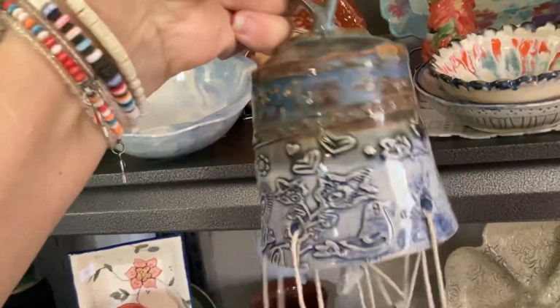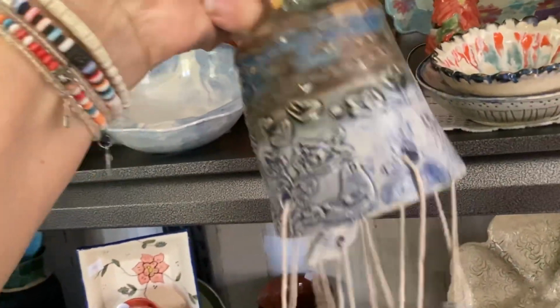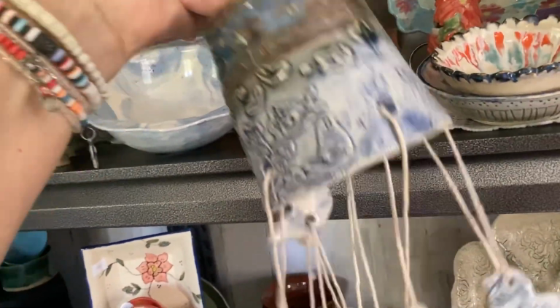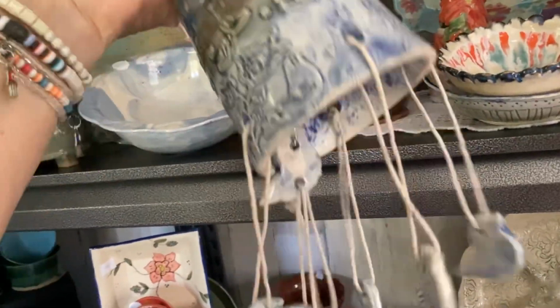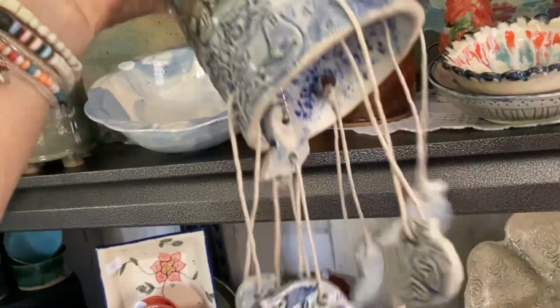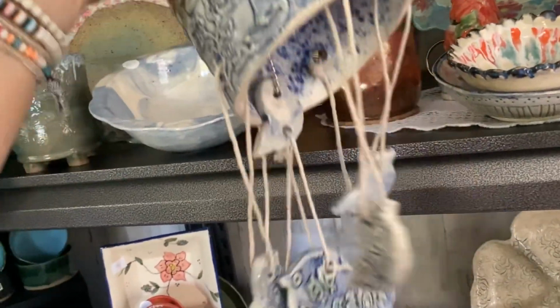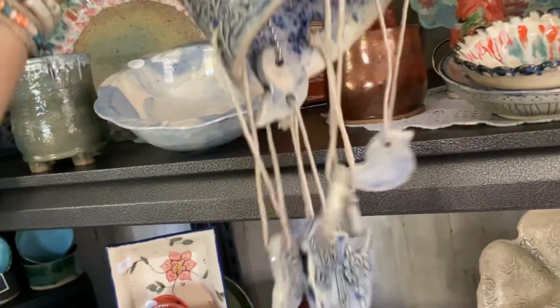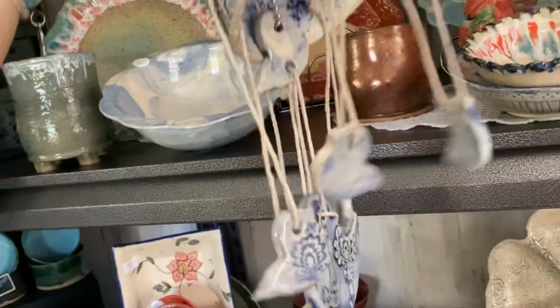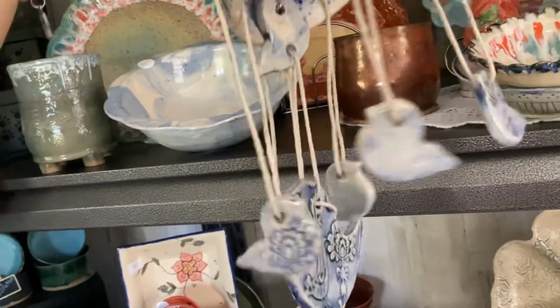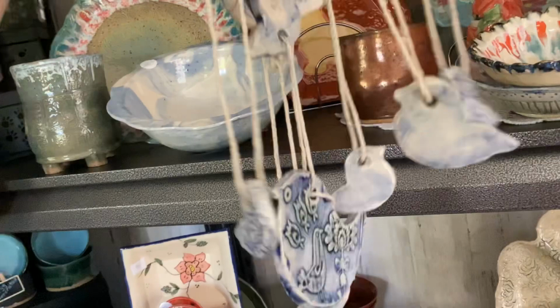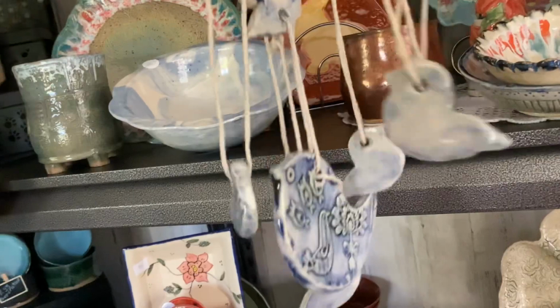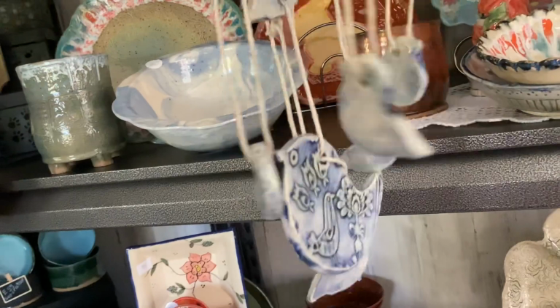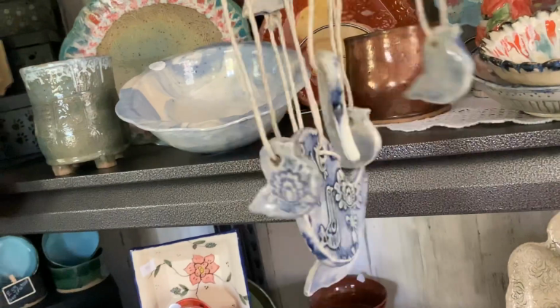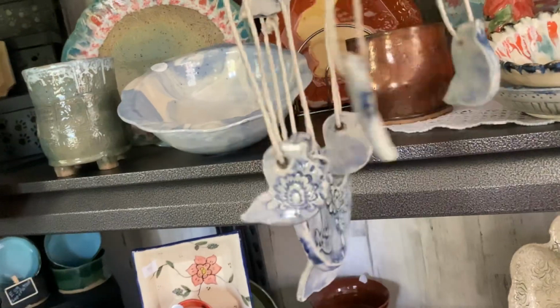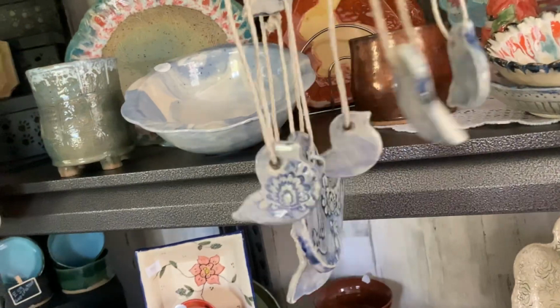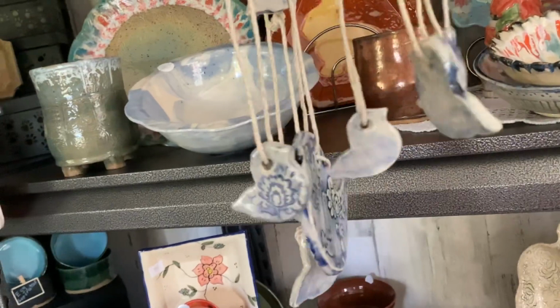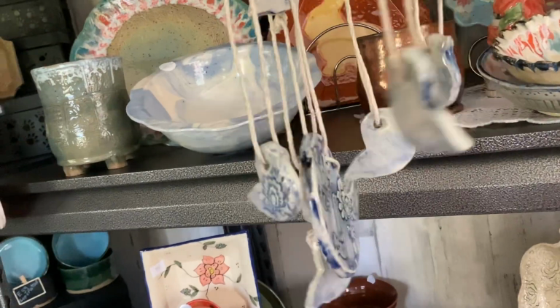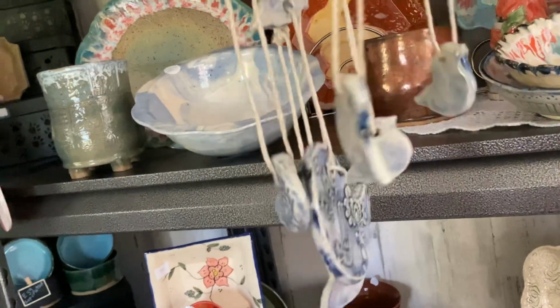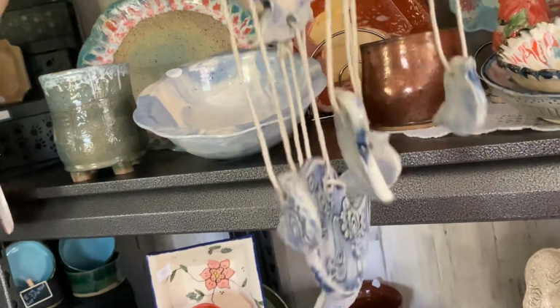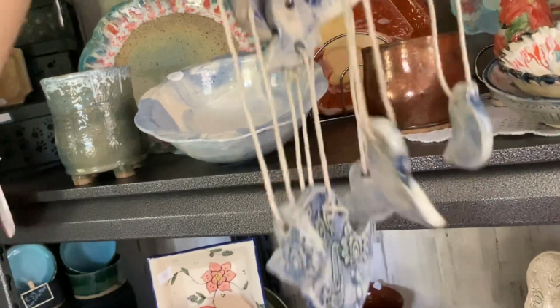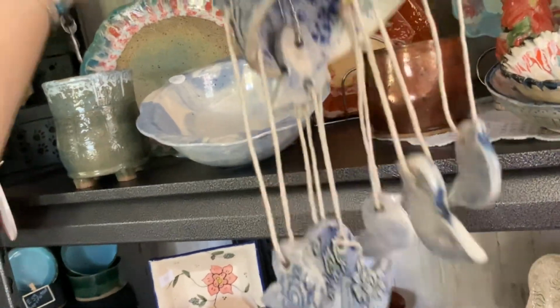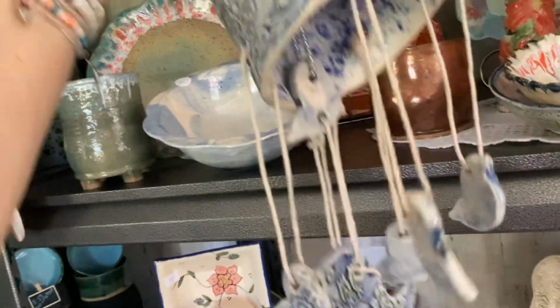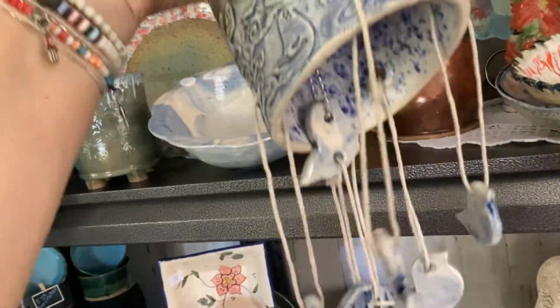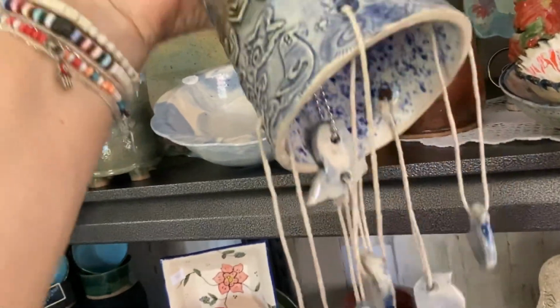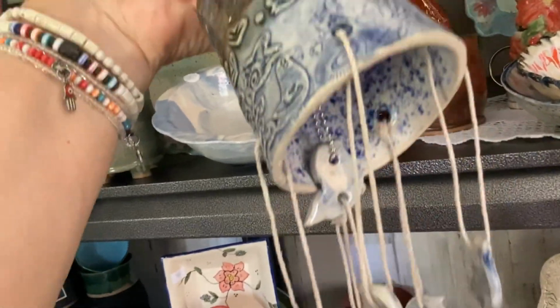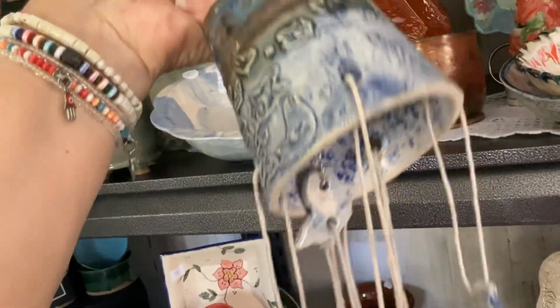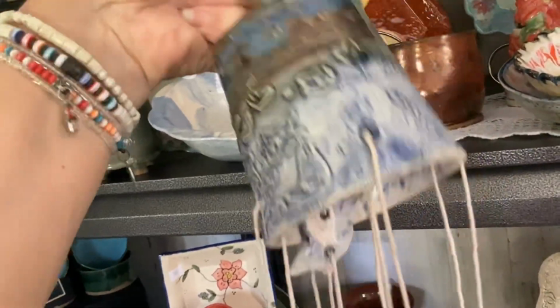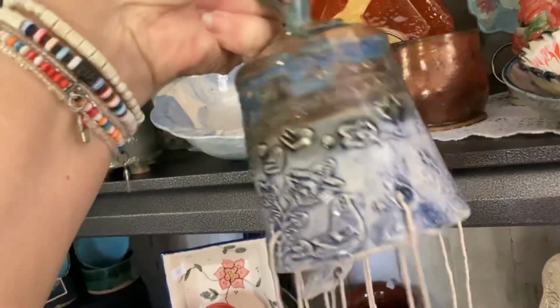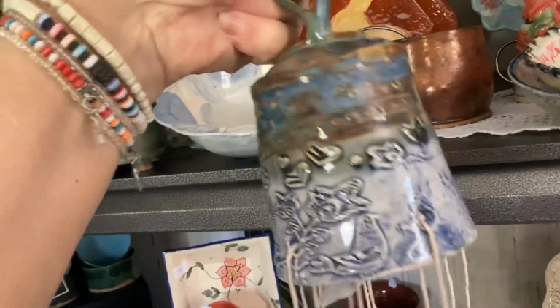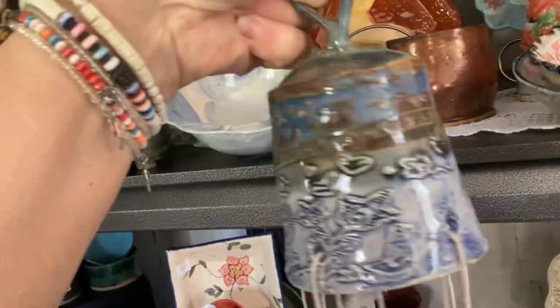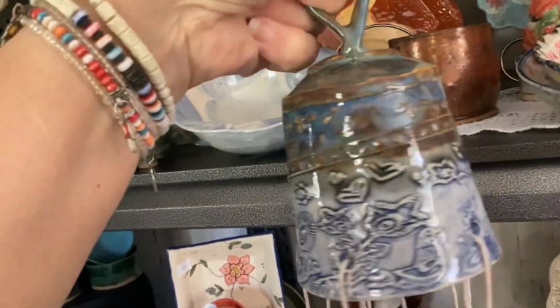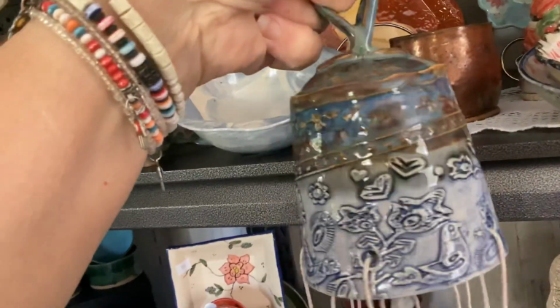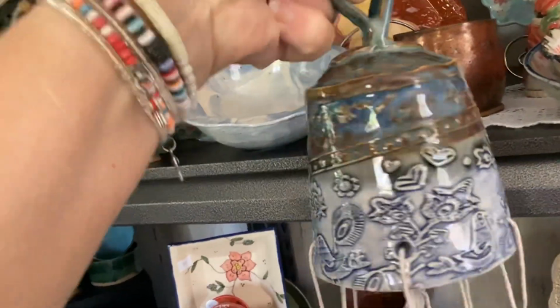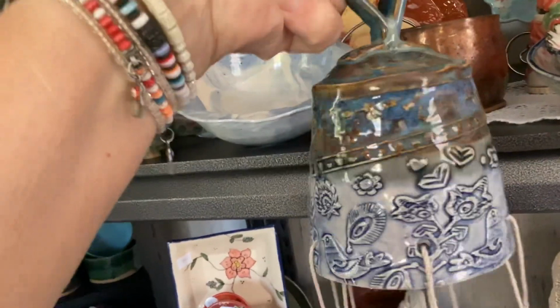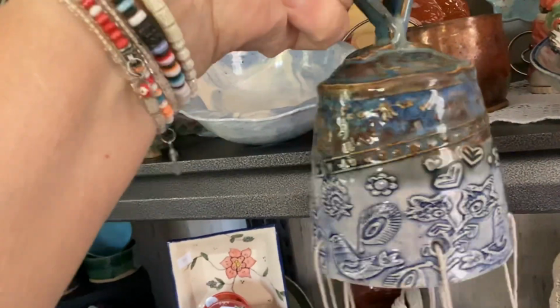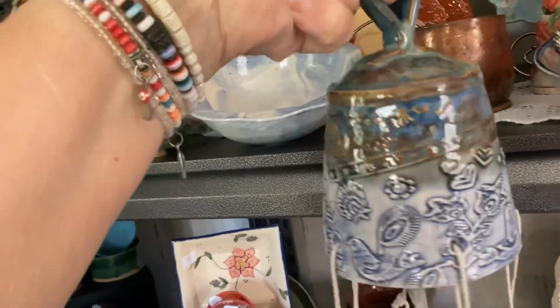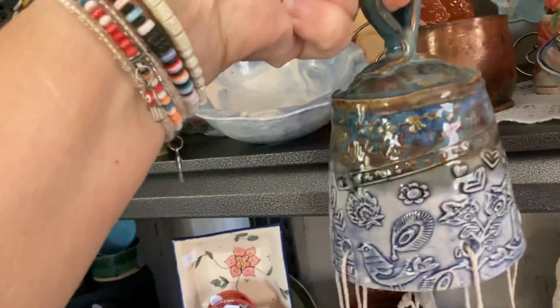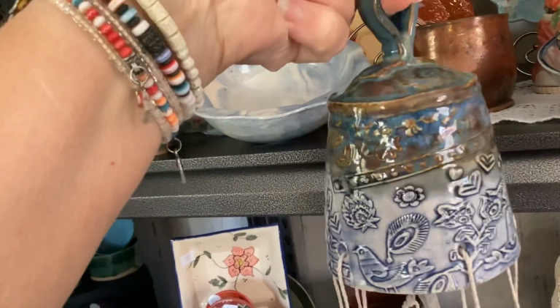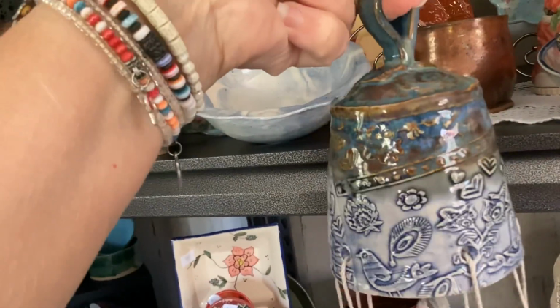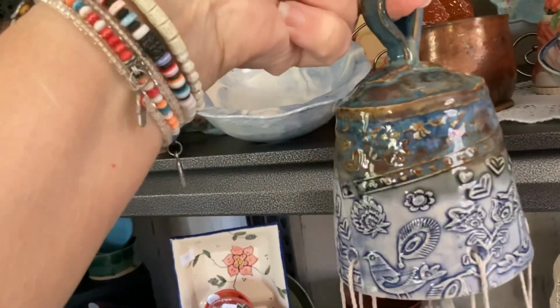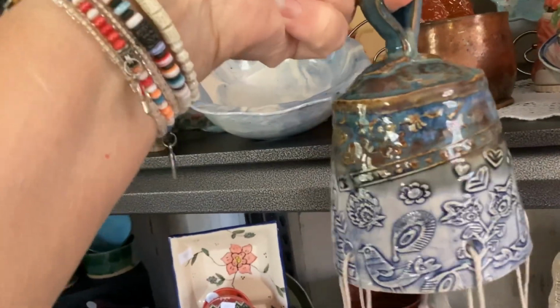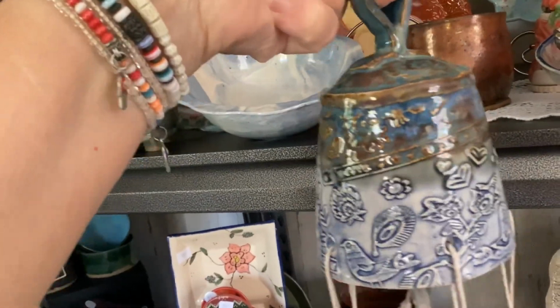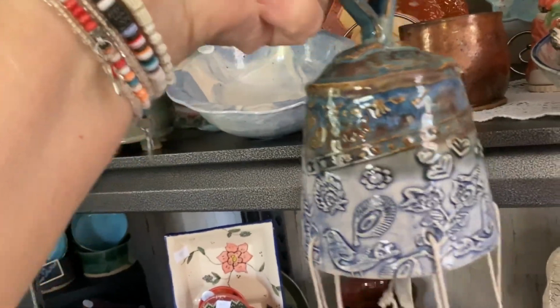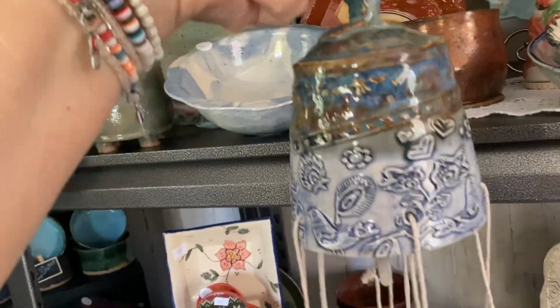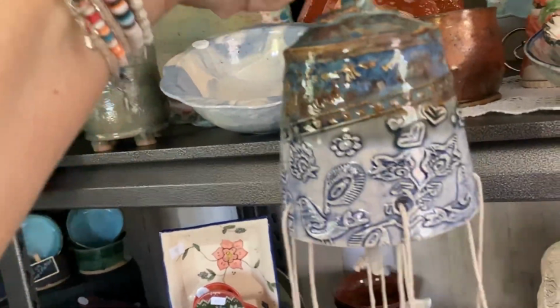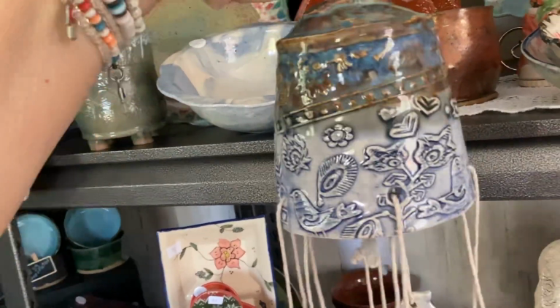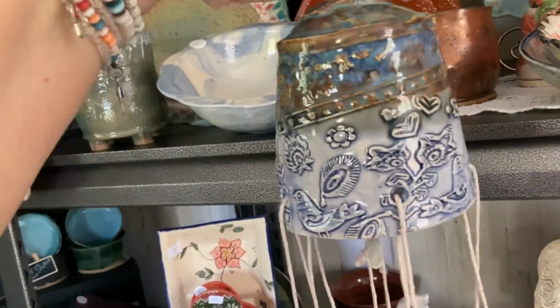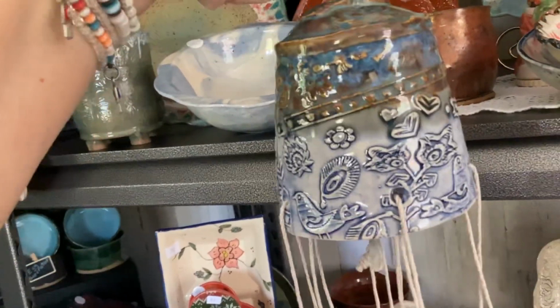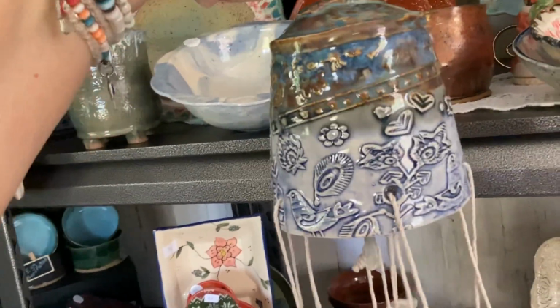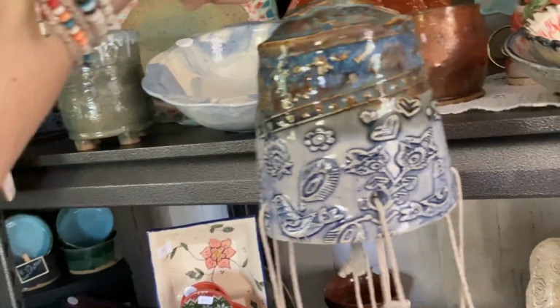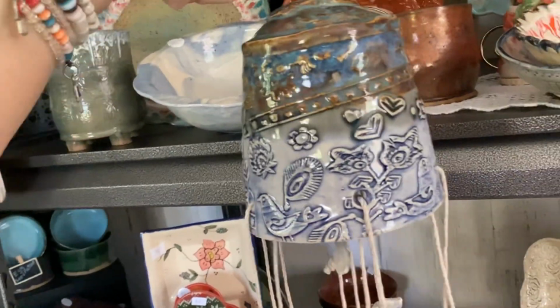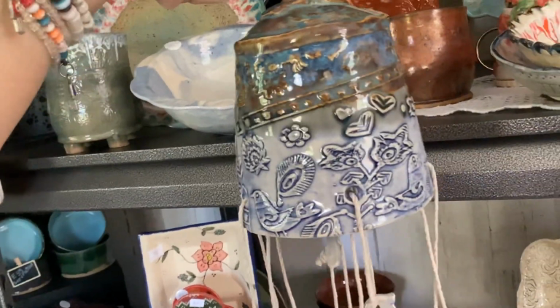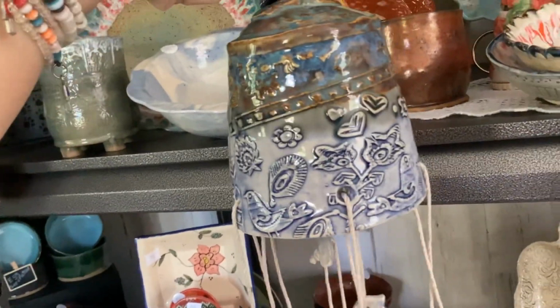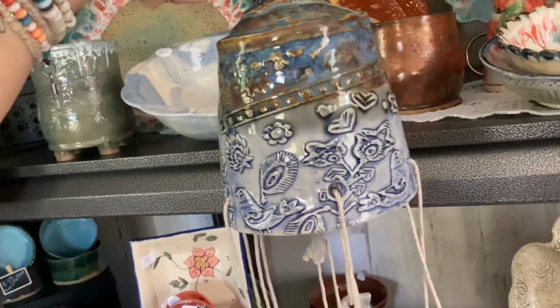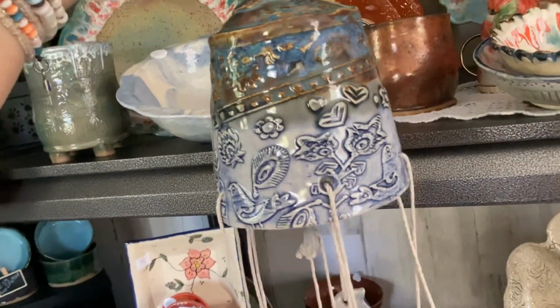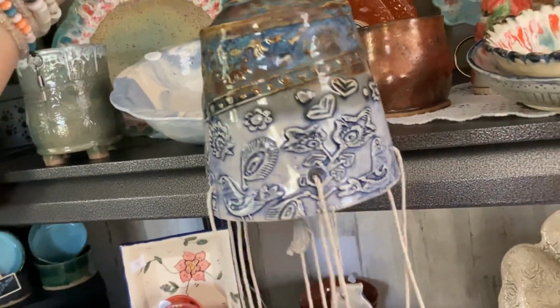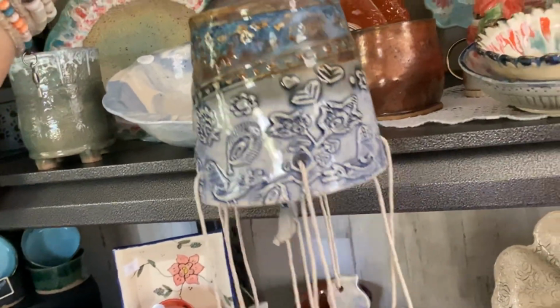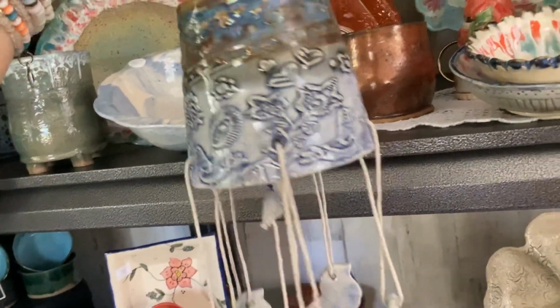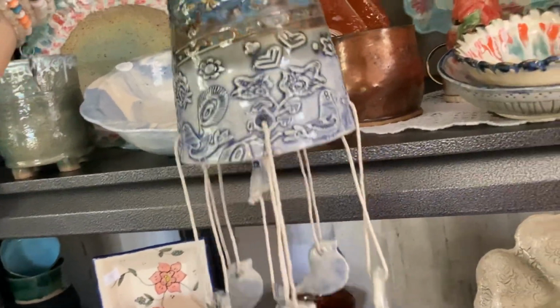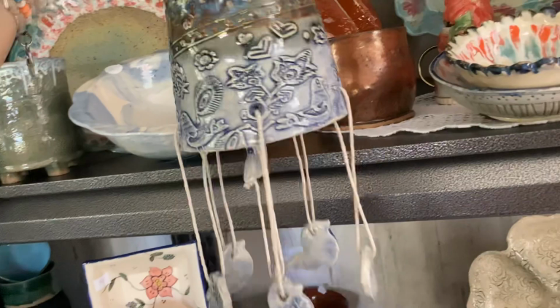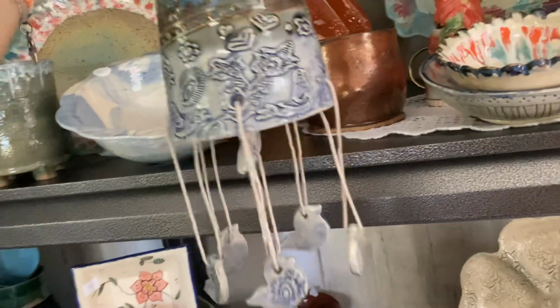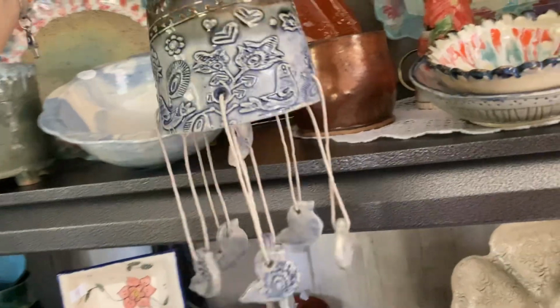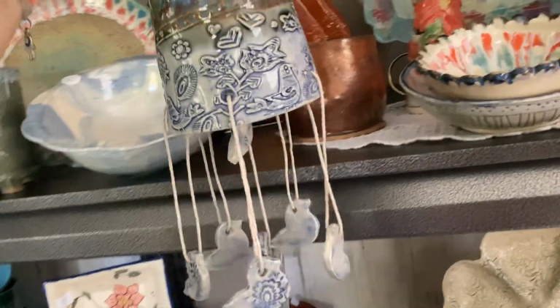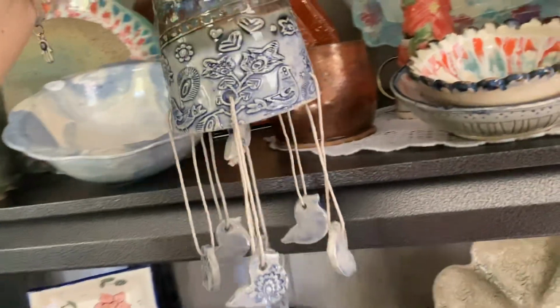And this one is birds, because the print — the texture on it — is the Scandi birds.